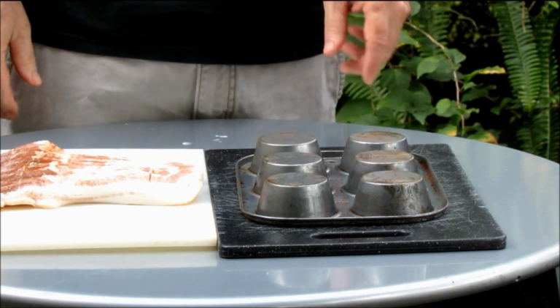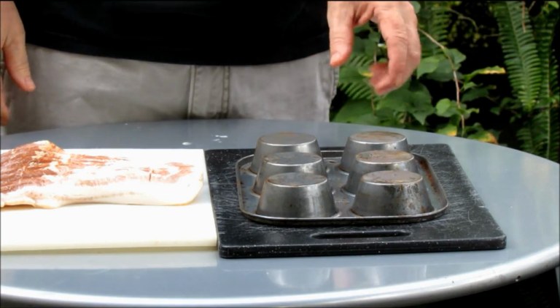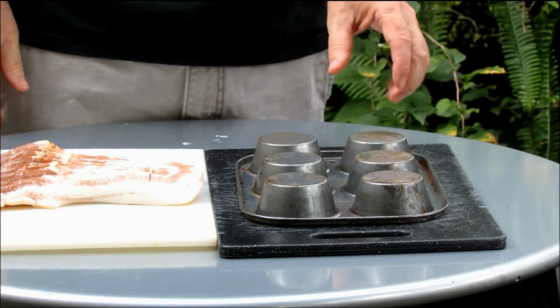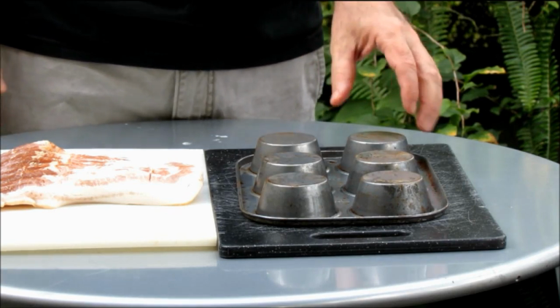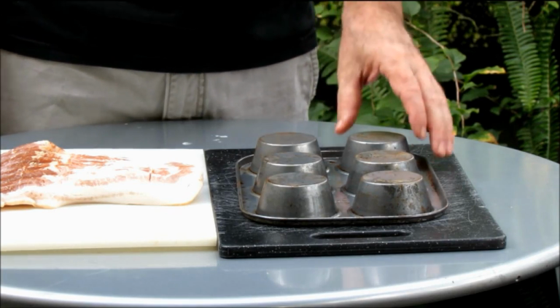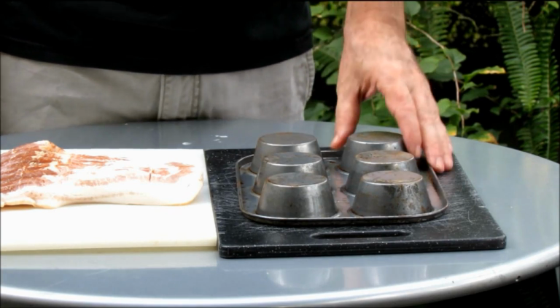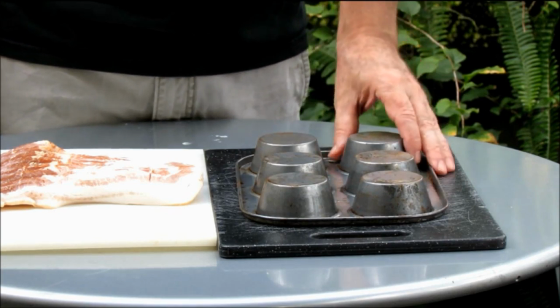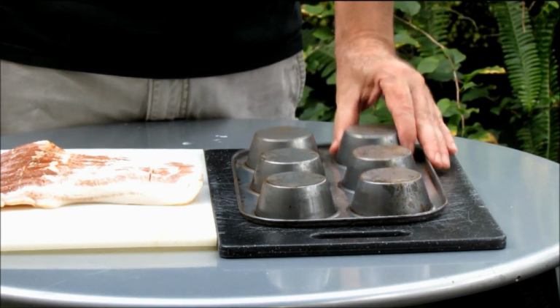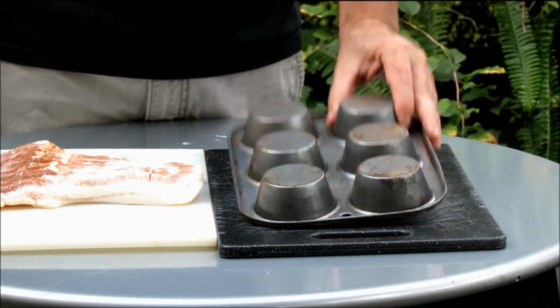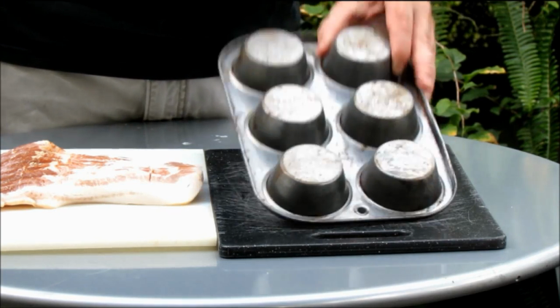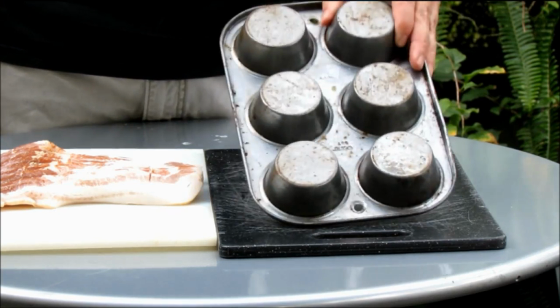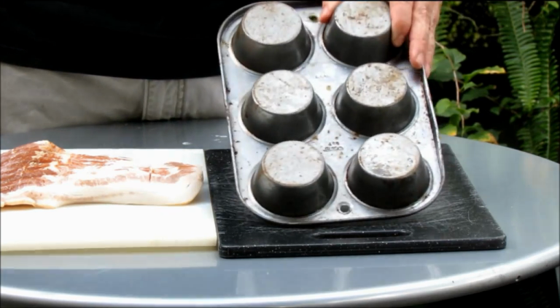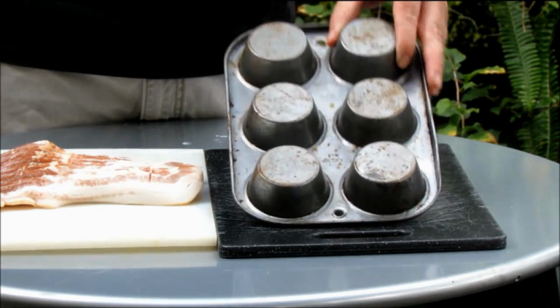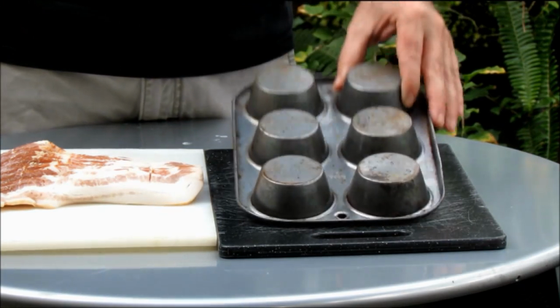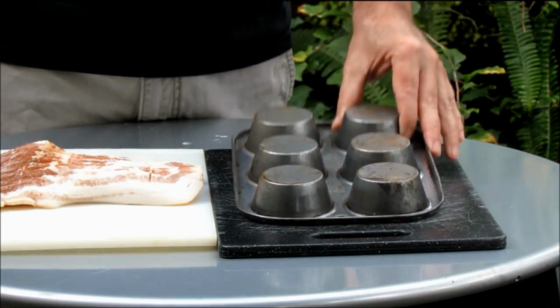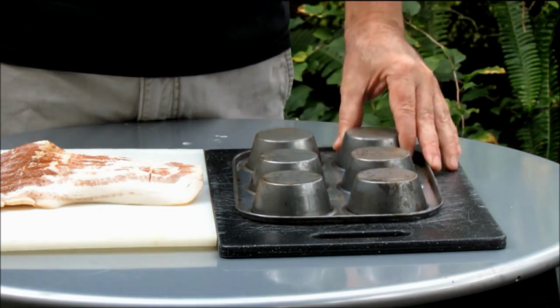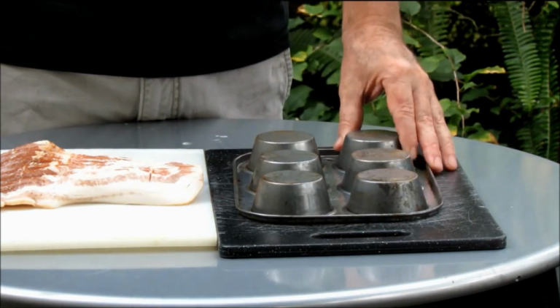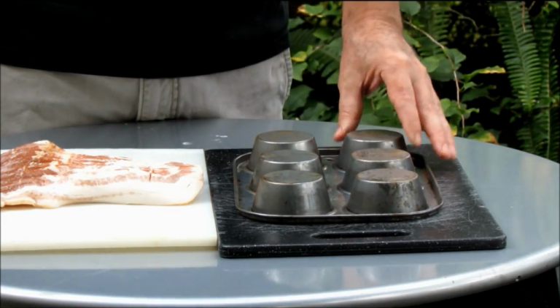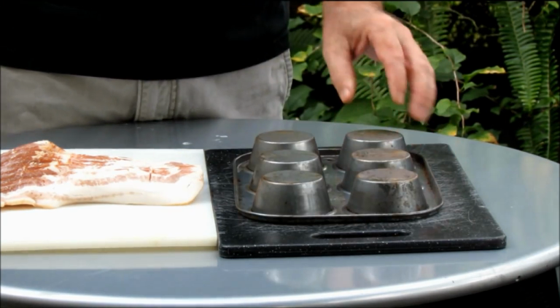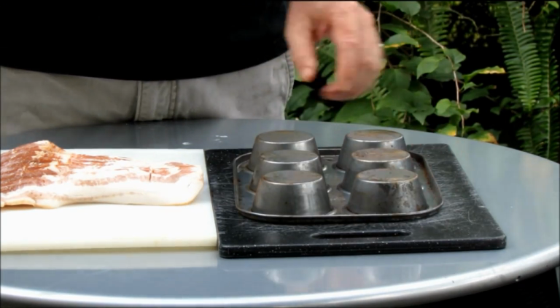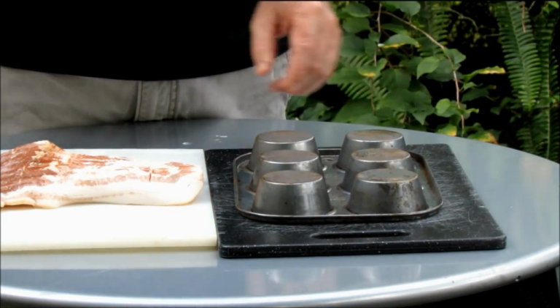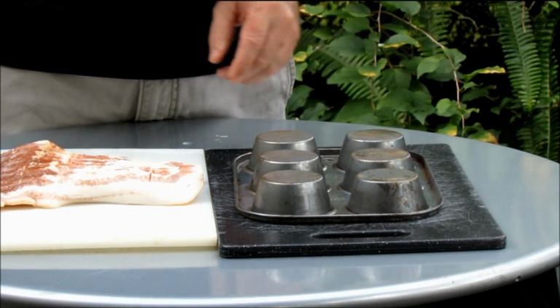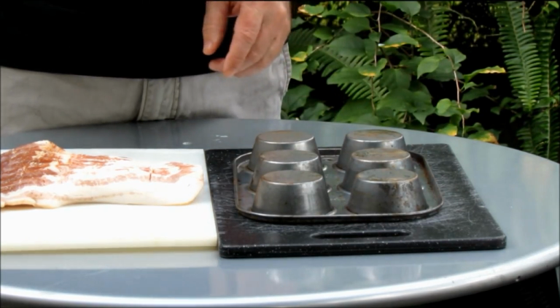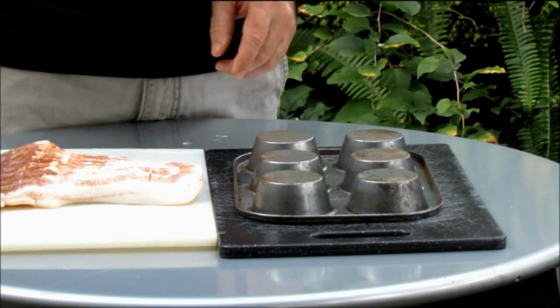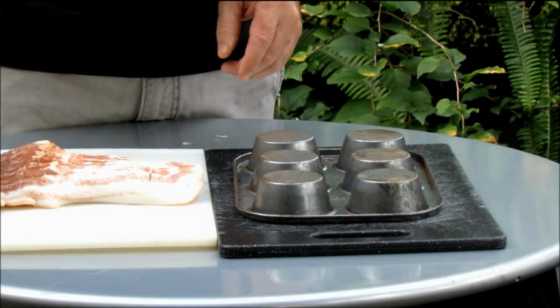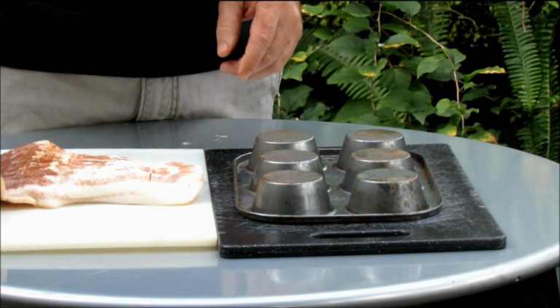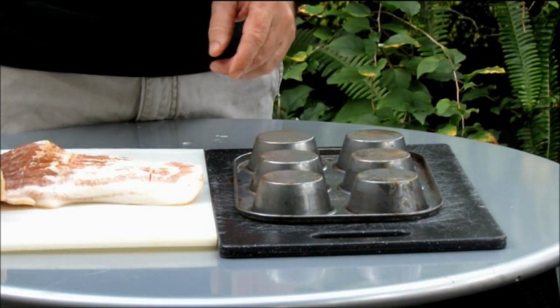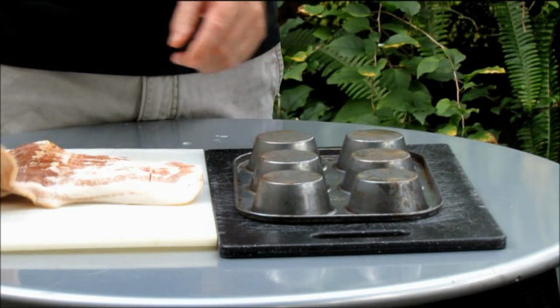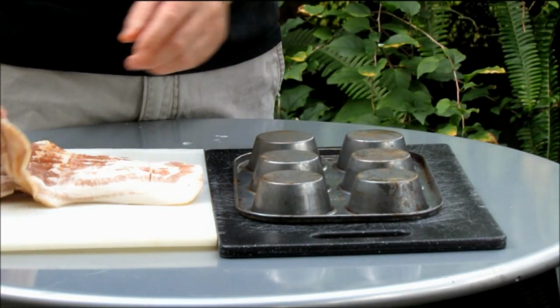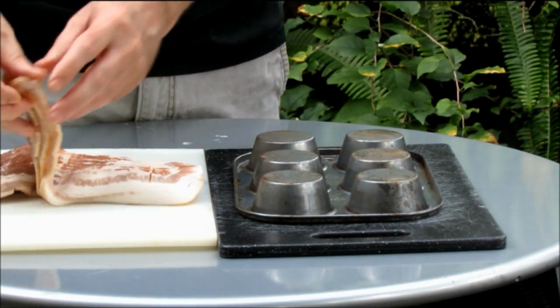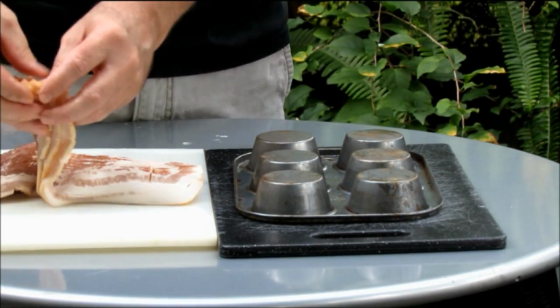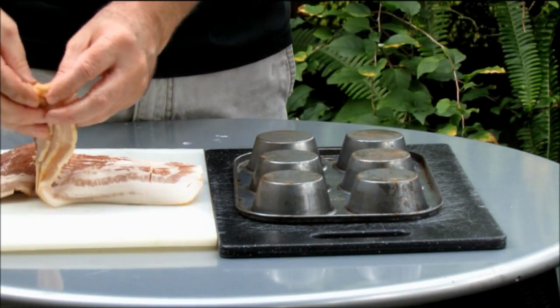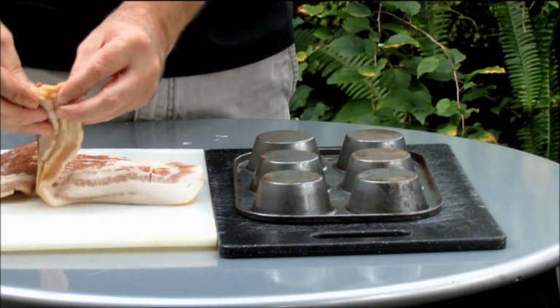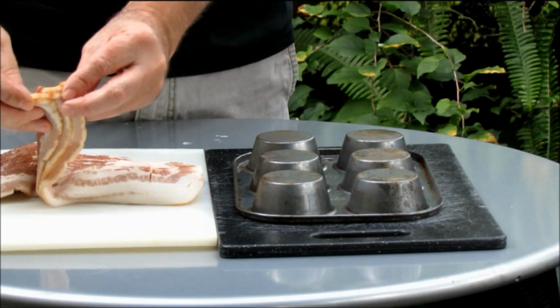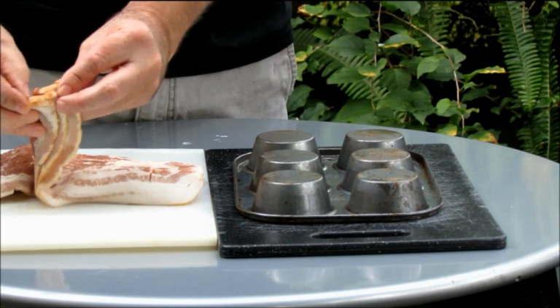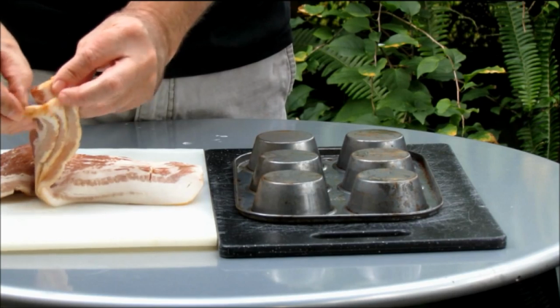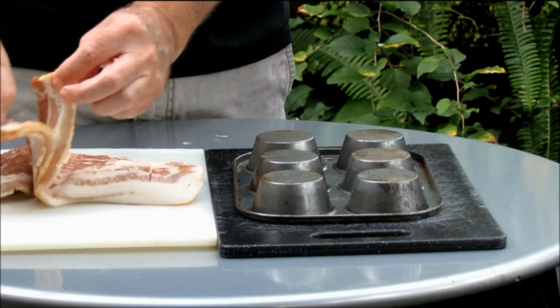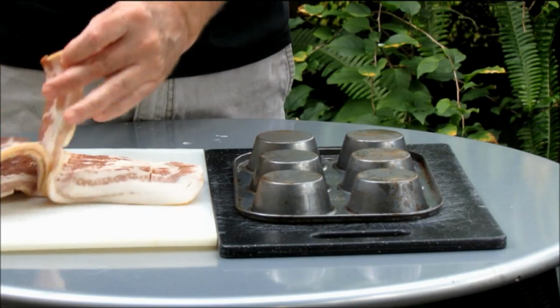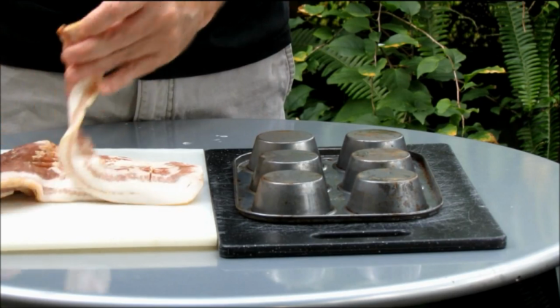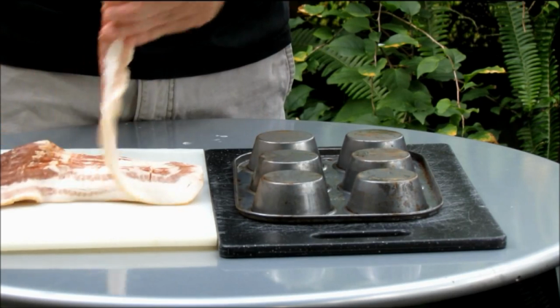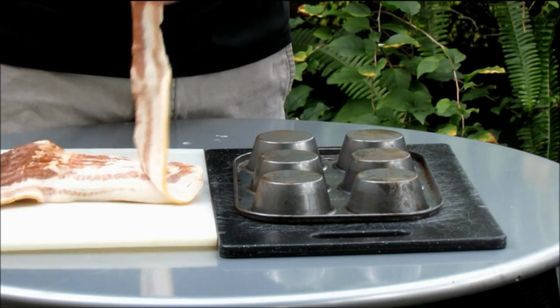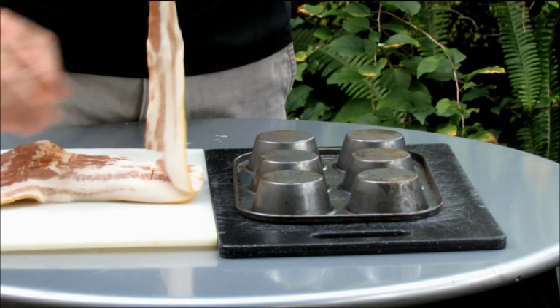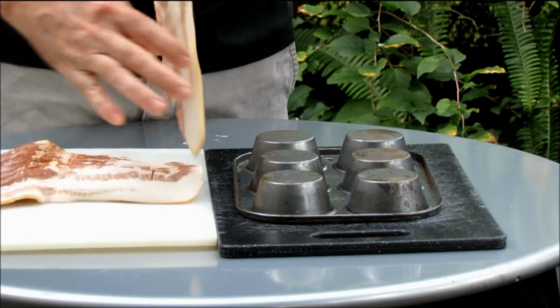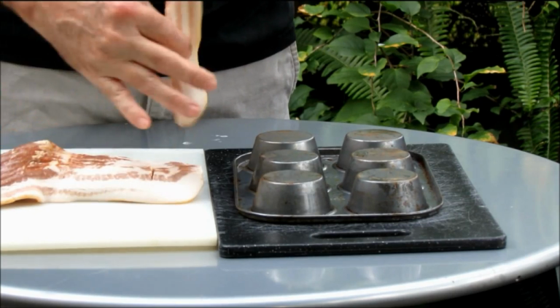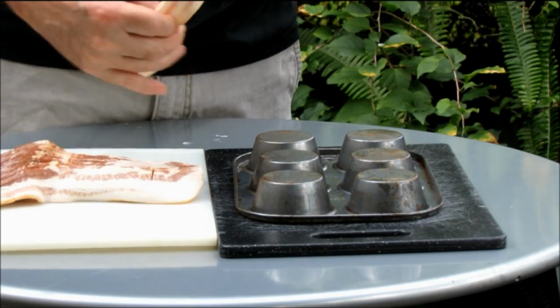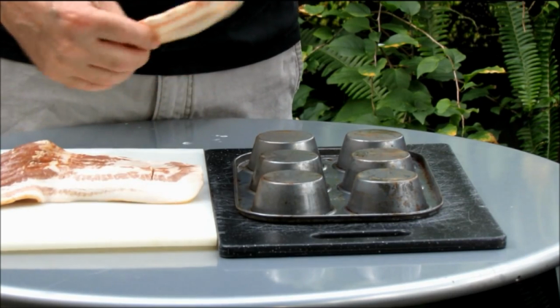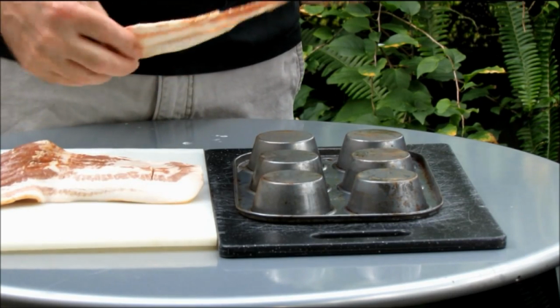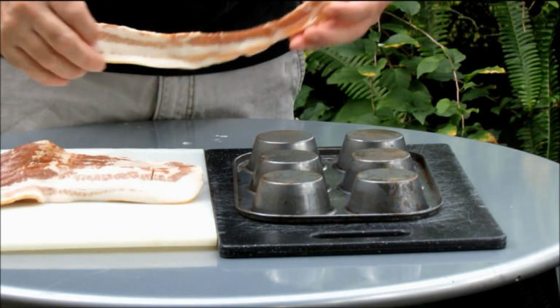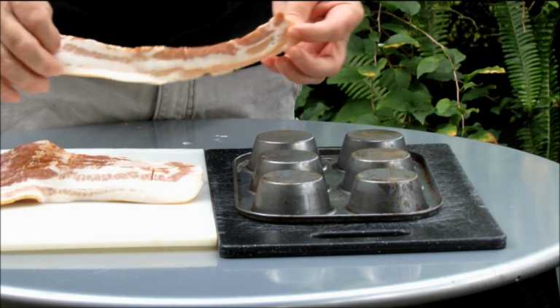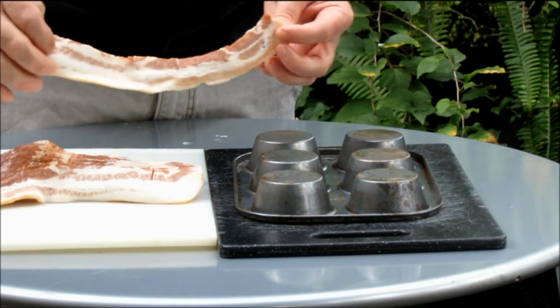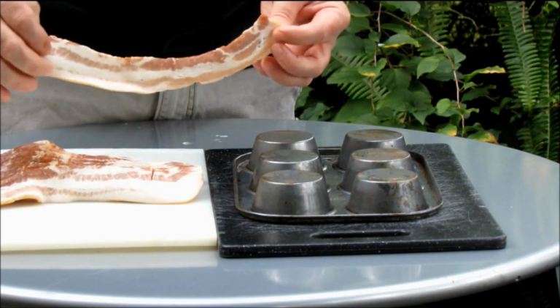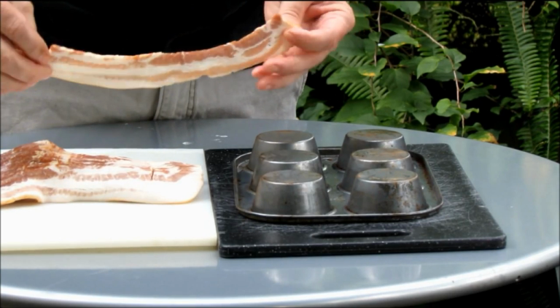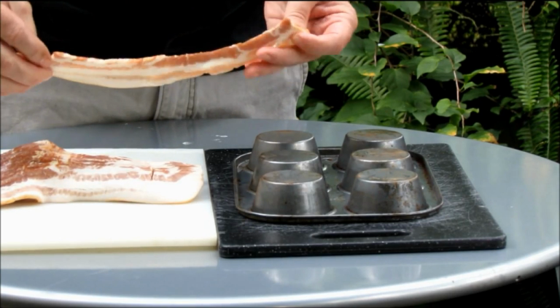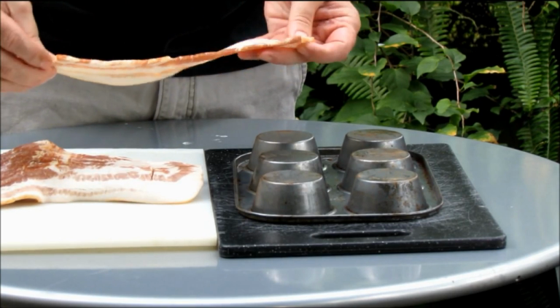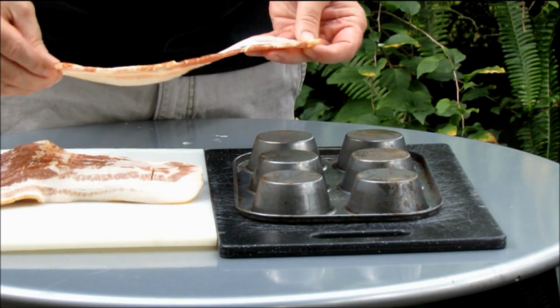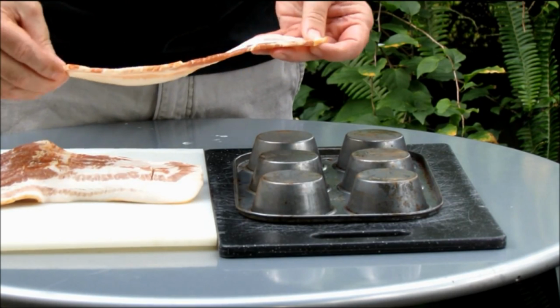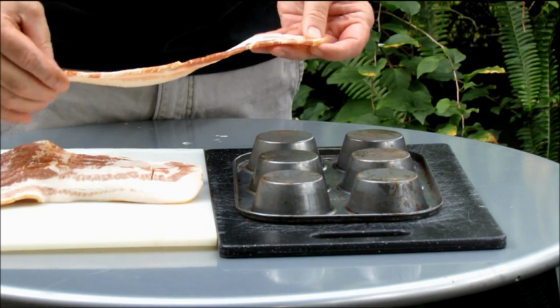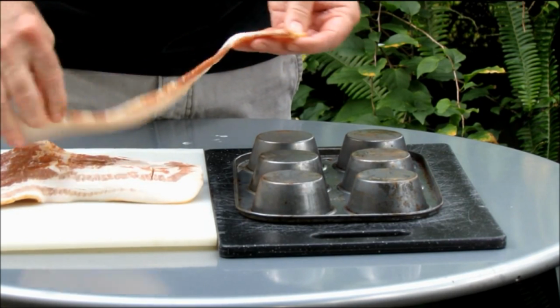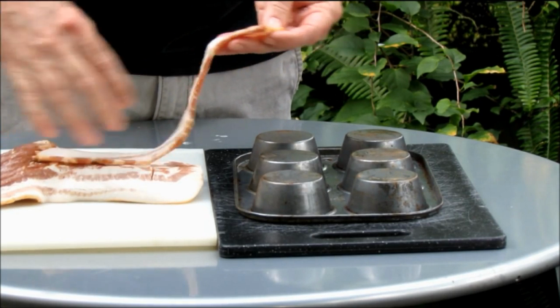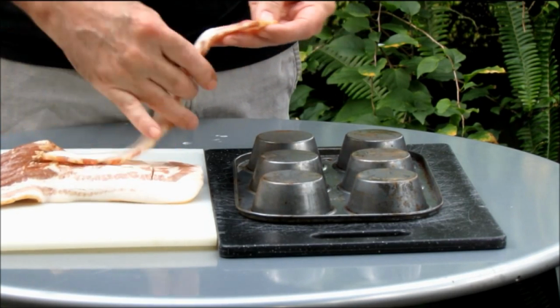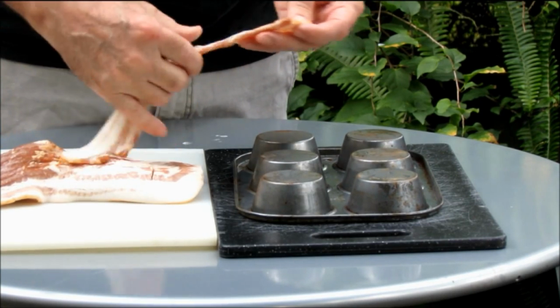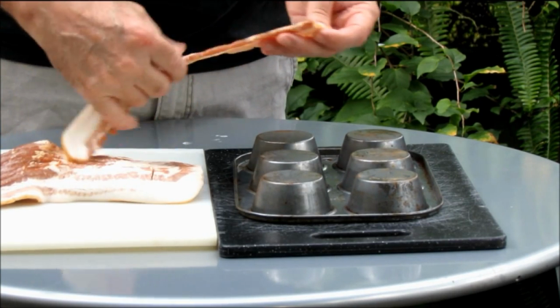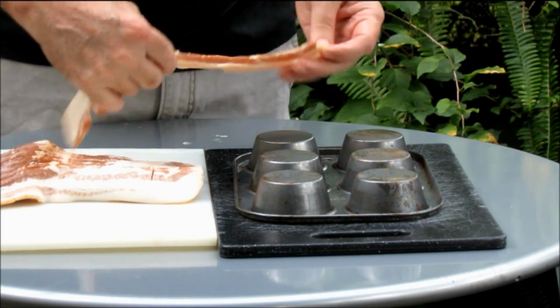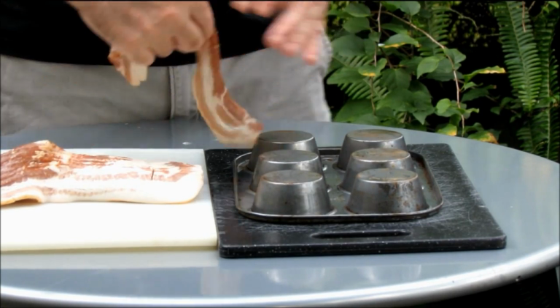As I mentioned, I've just got a simple muffin pan. And when I make these, I personally like to do it with the thicker style bacon.